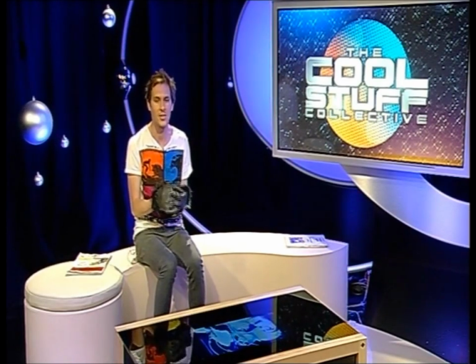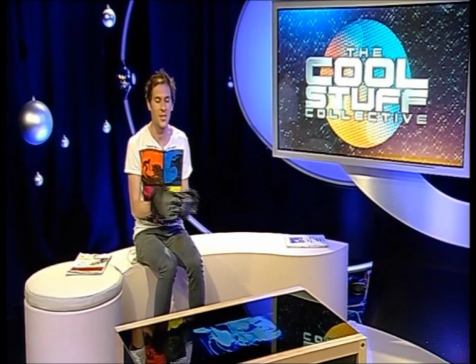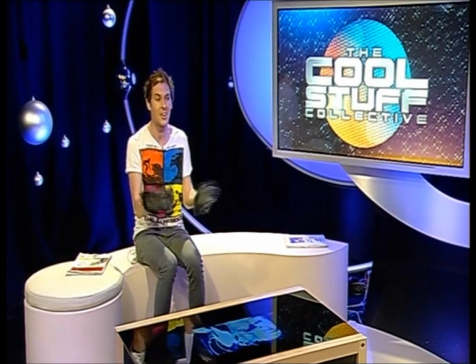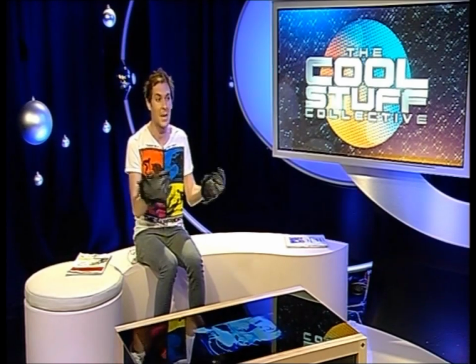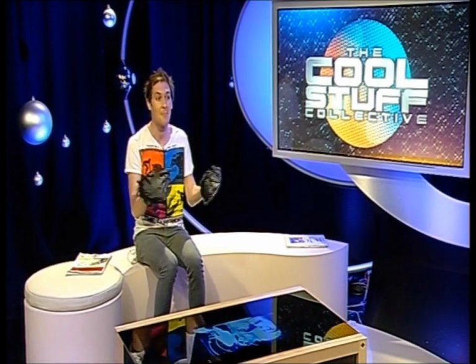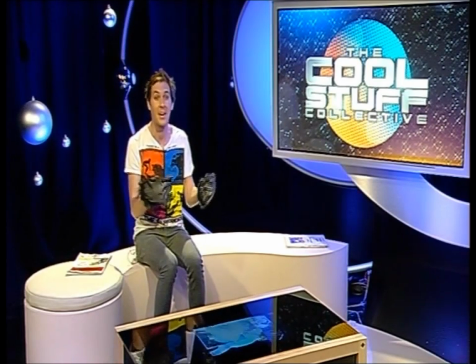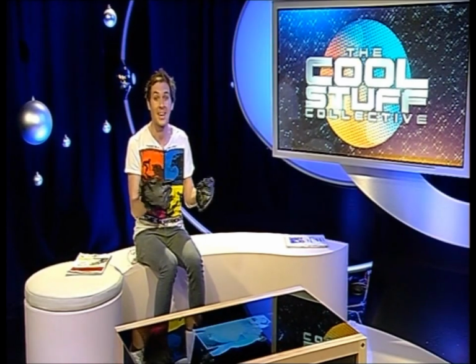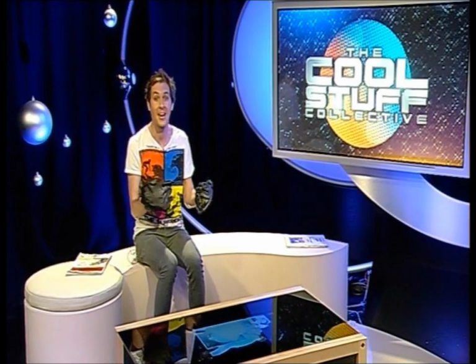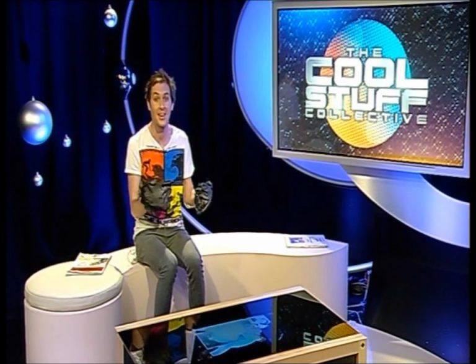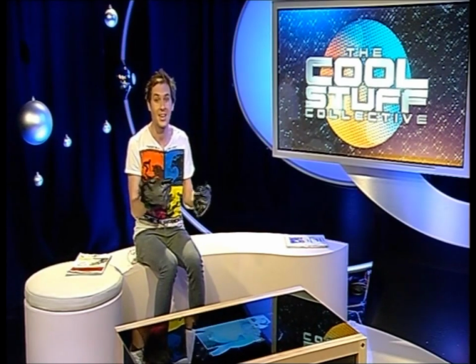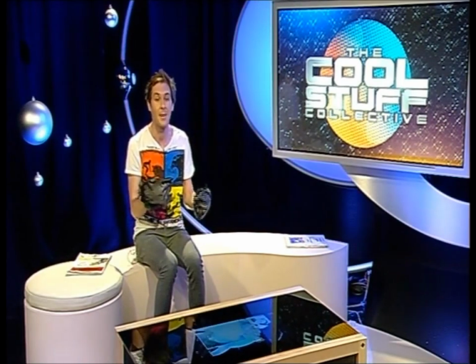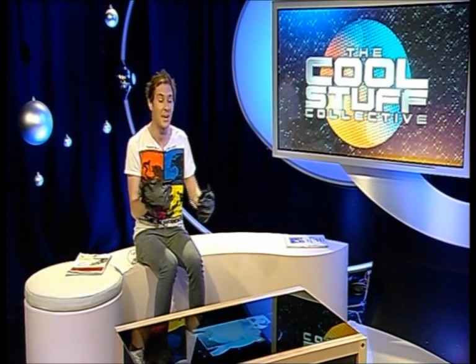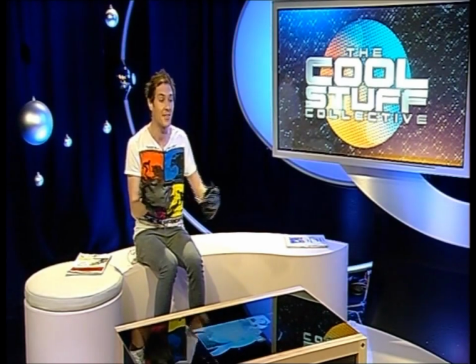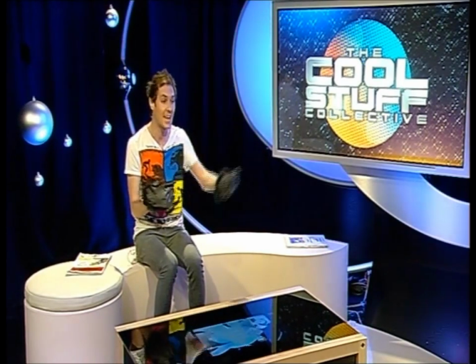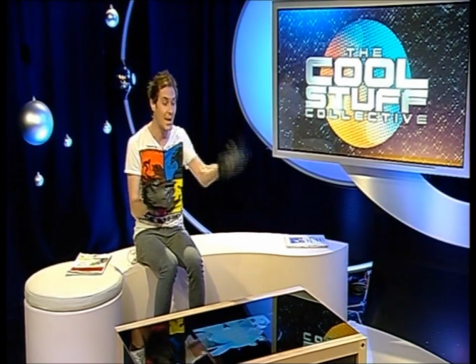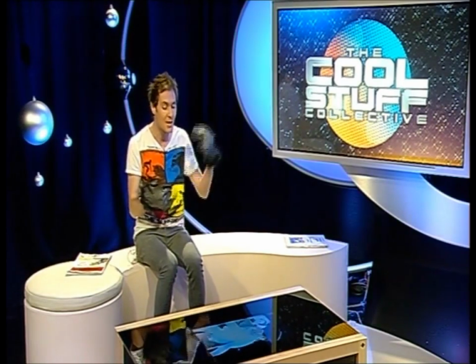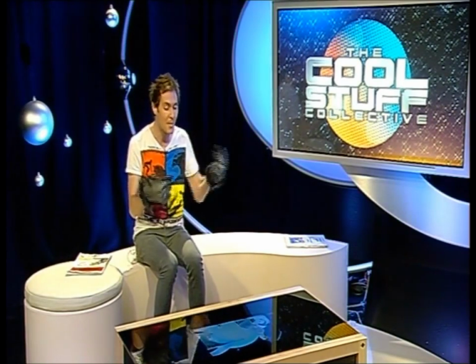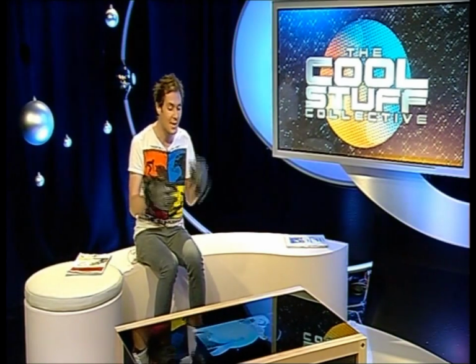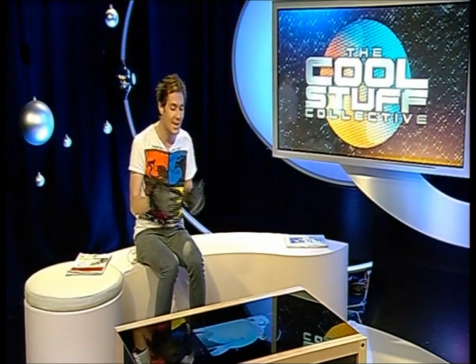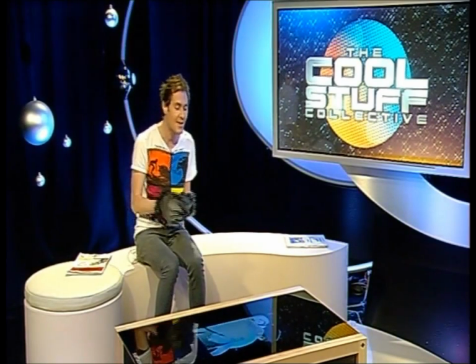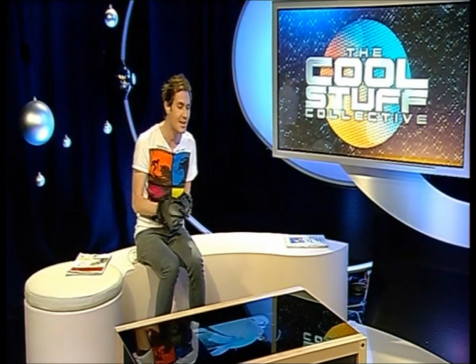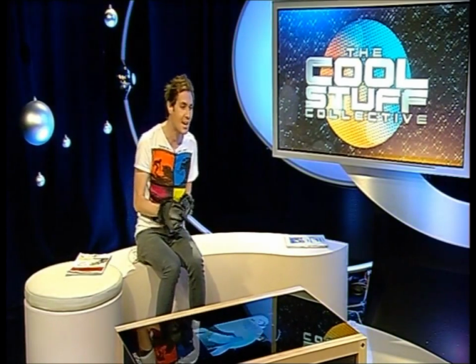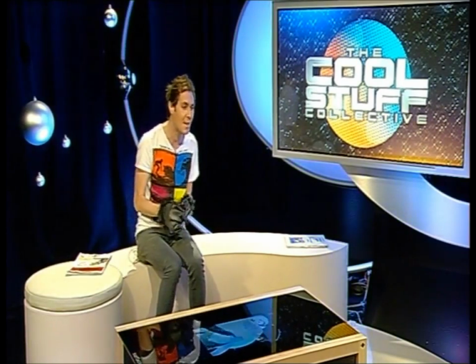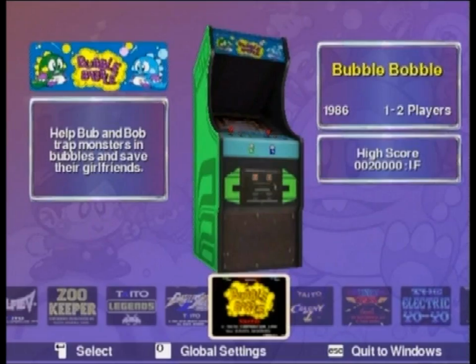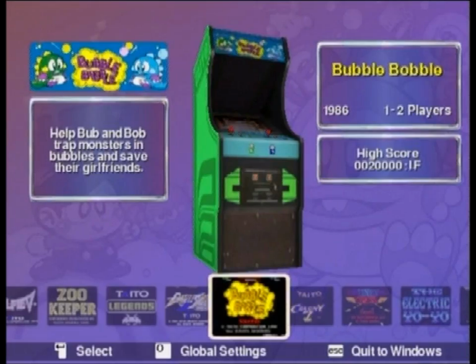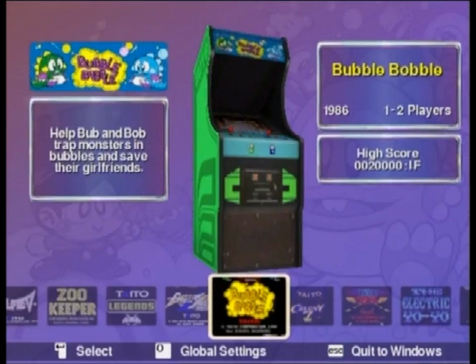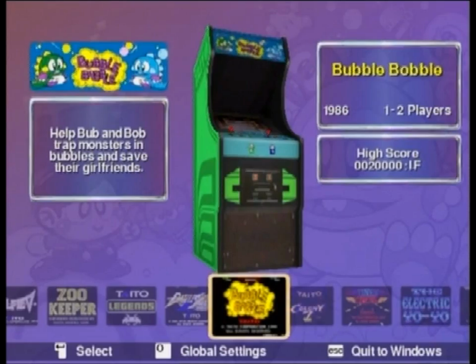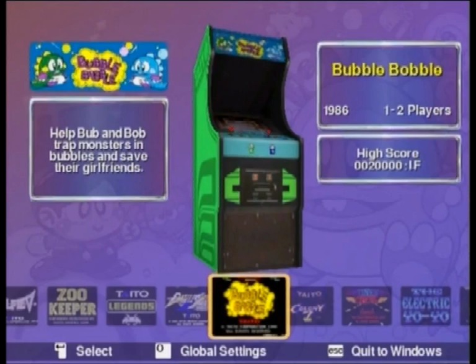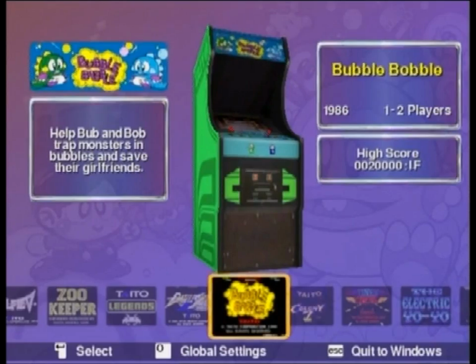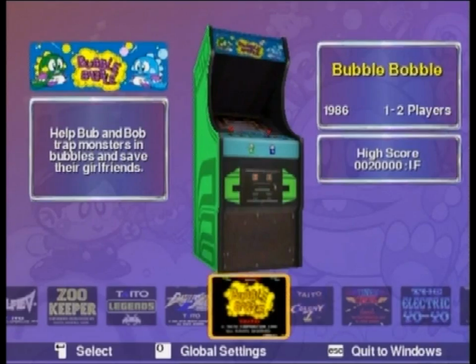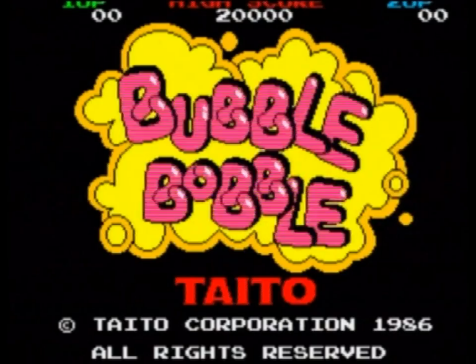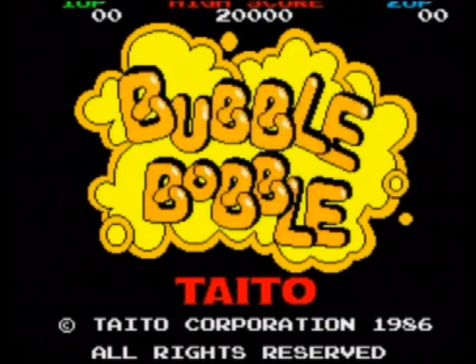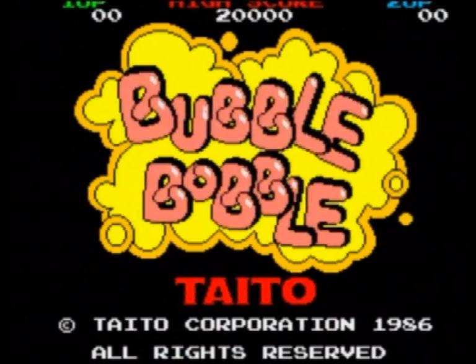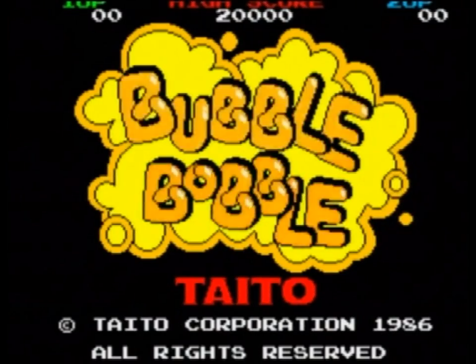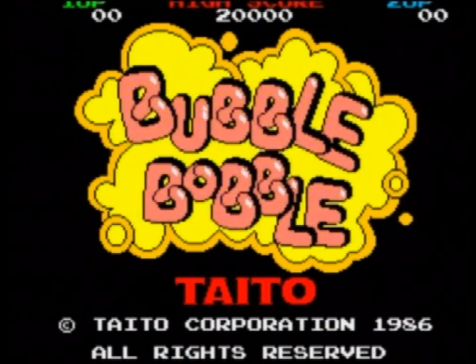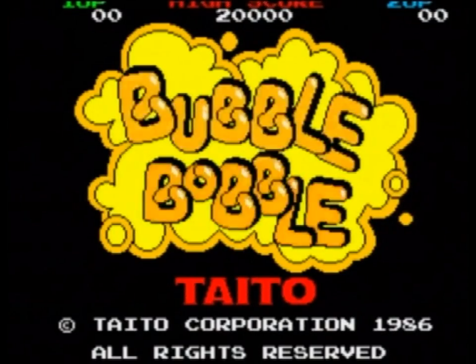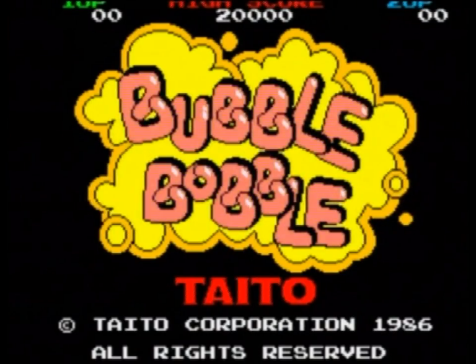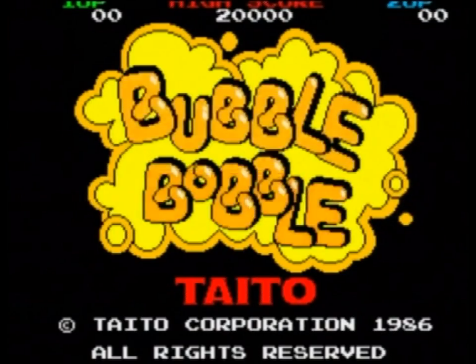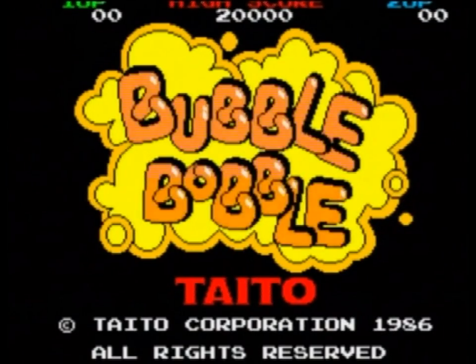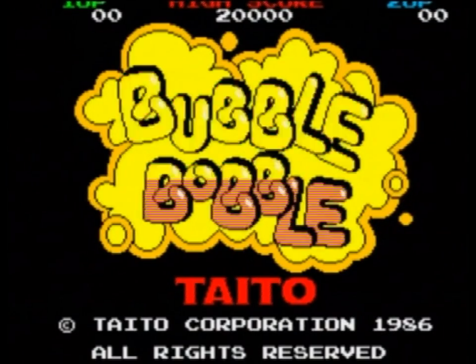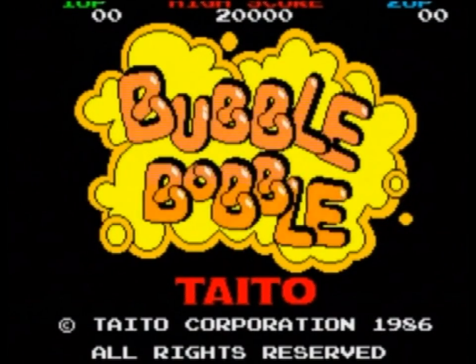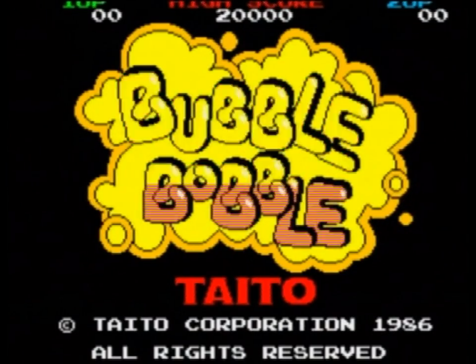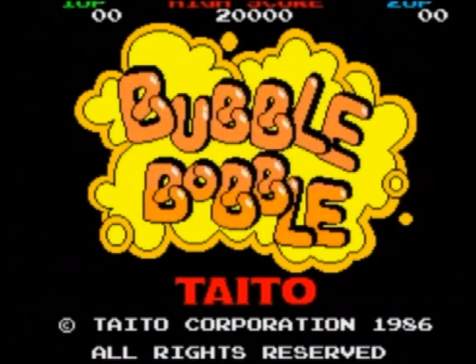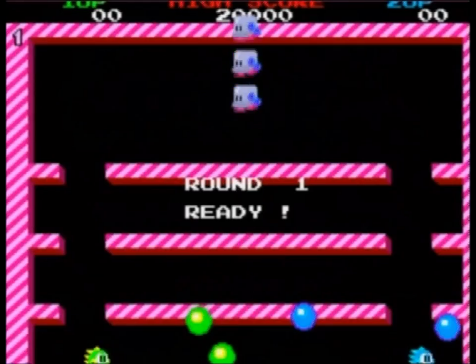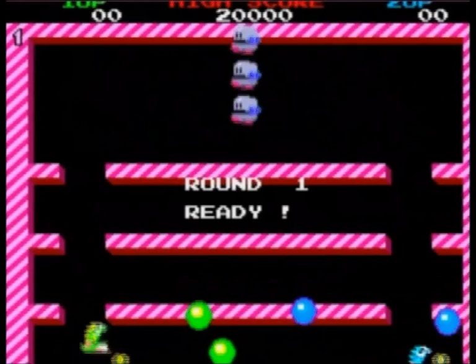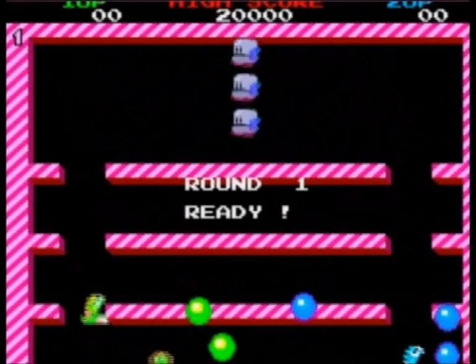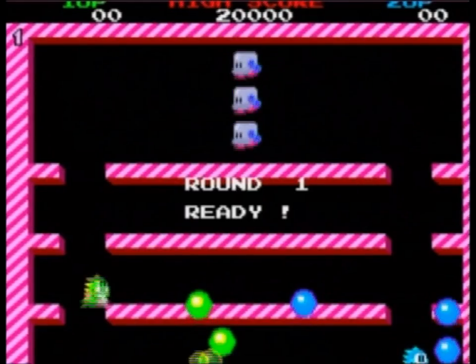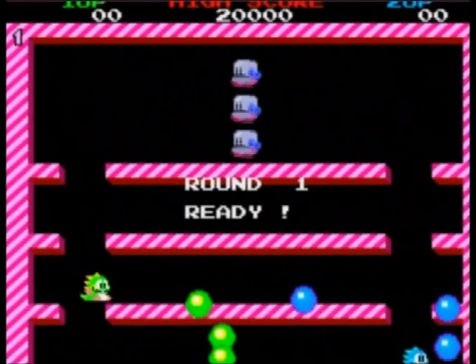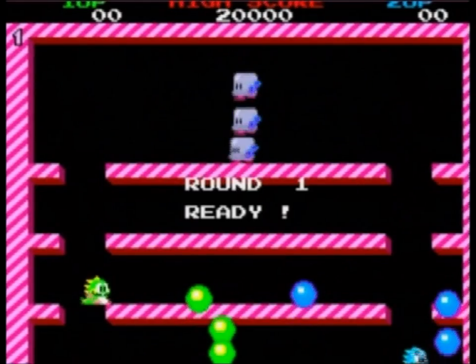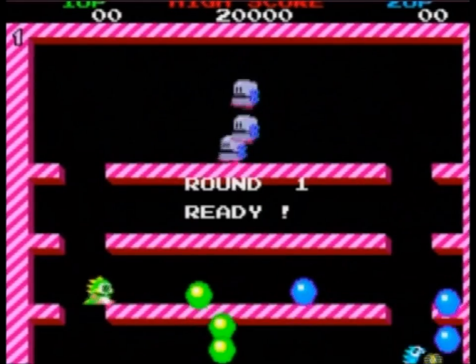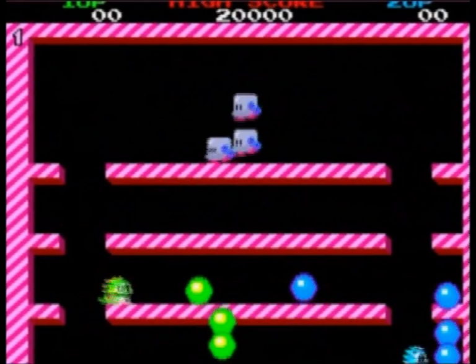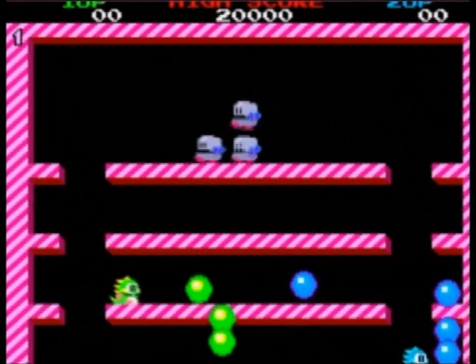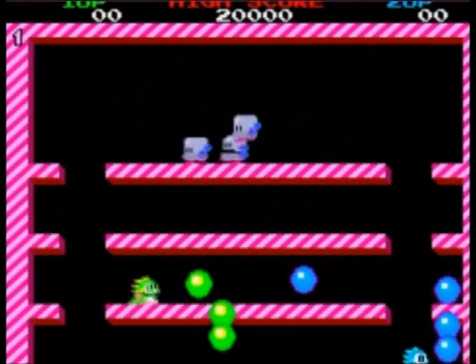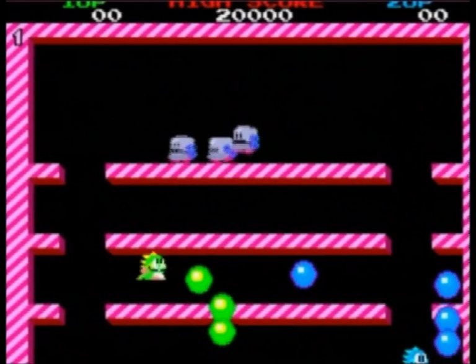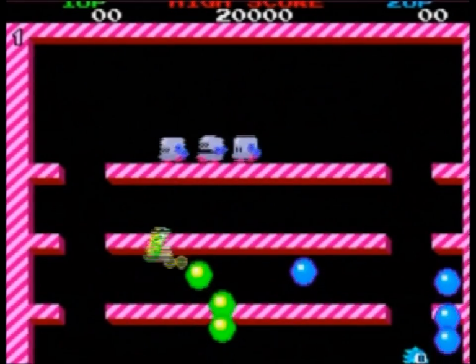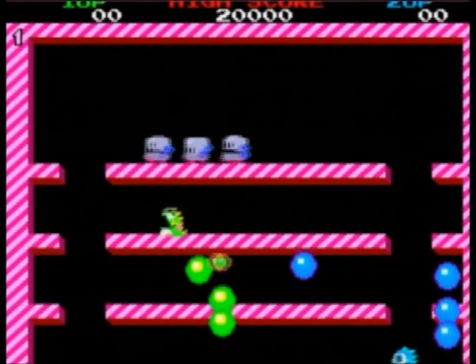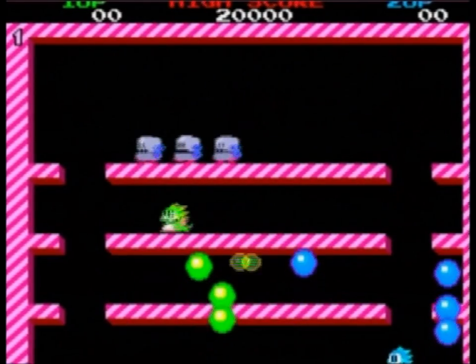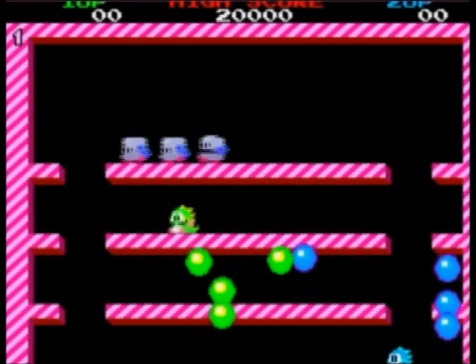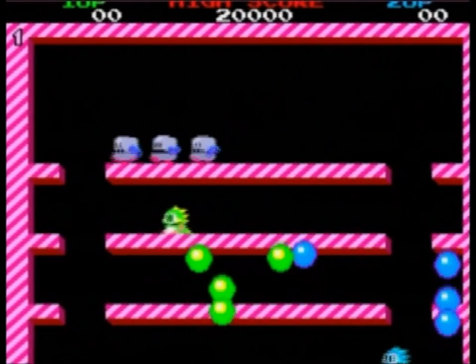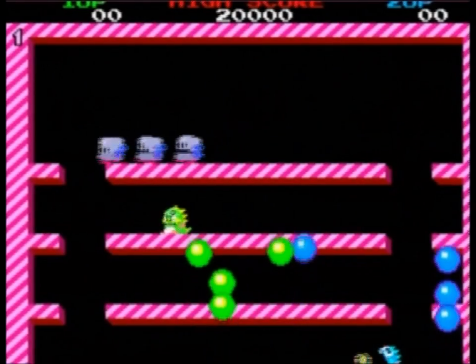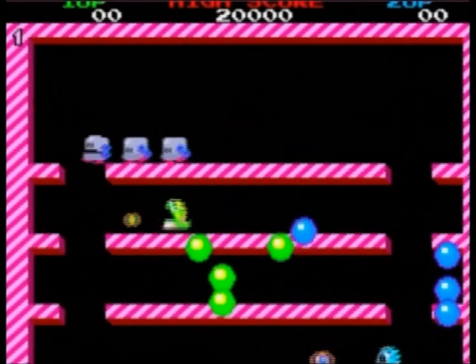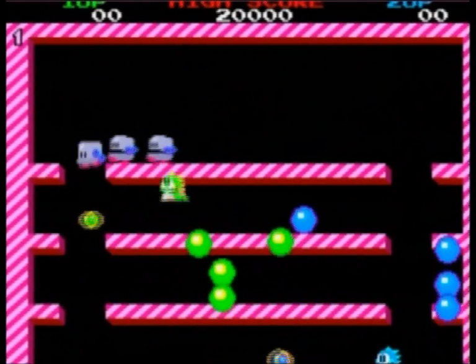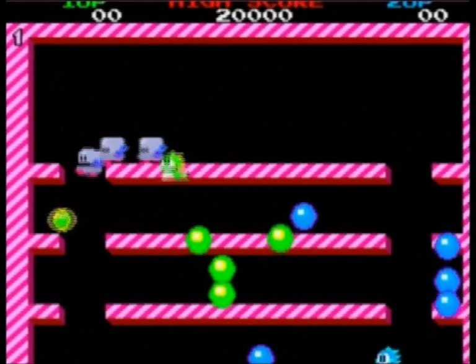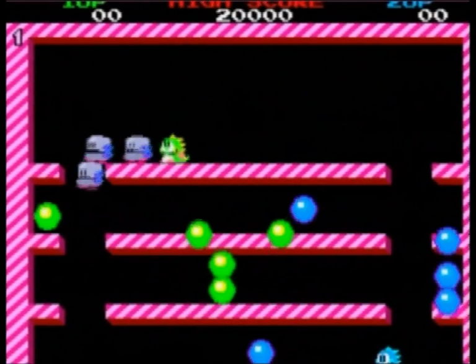I think I'll get Monkey out here to come and have a game. Come on Monkey, out you come. Here we go! Oh, it's quite difficult in monkey hands.